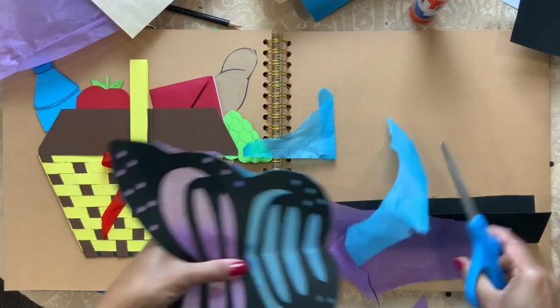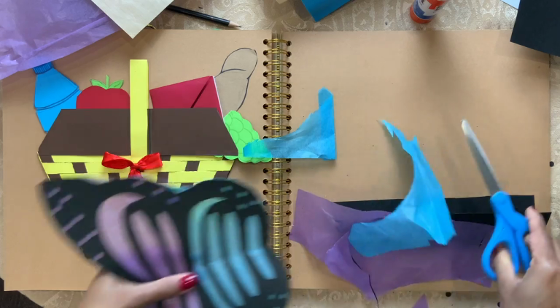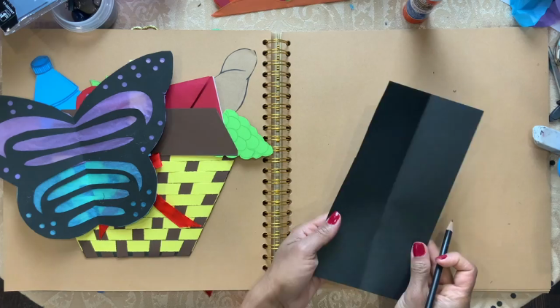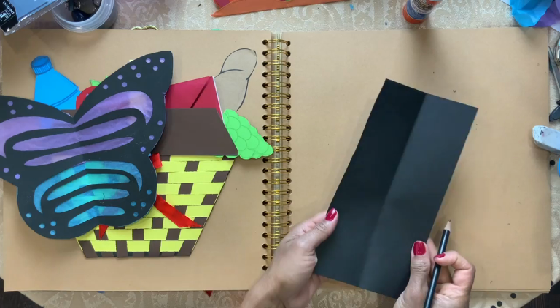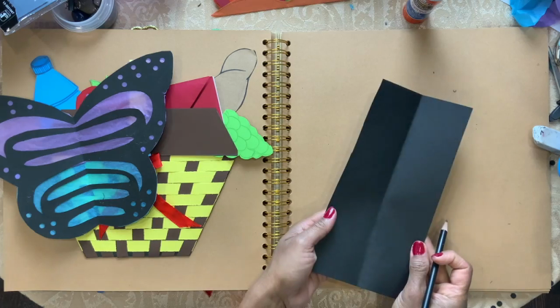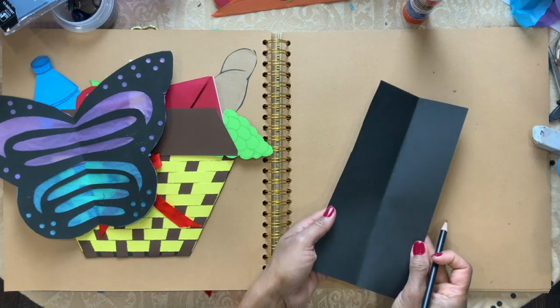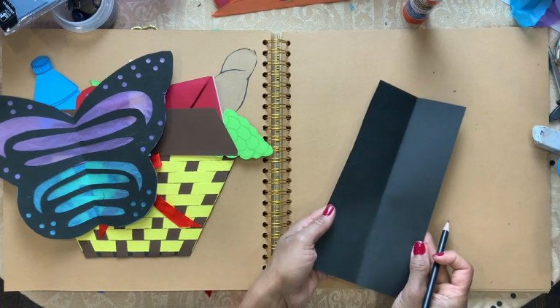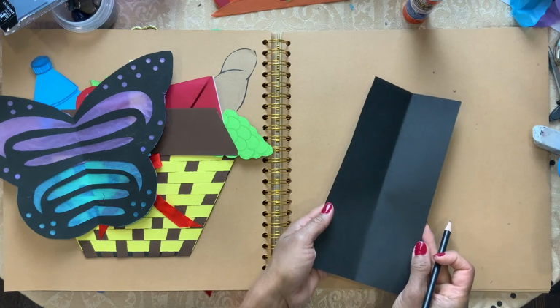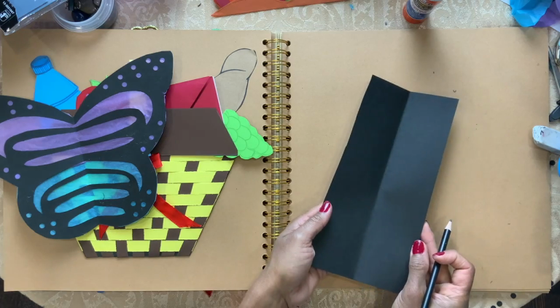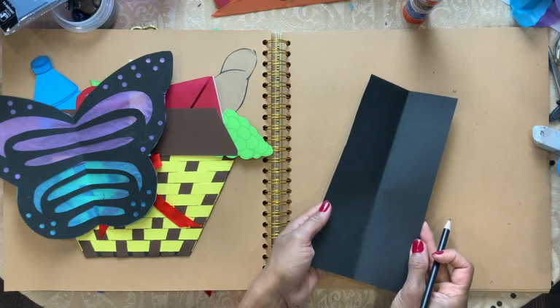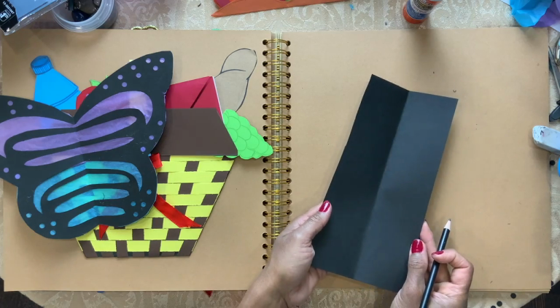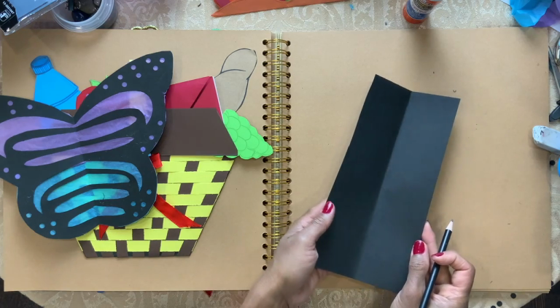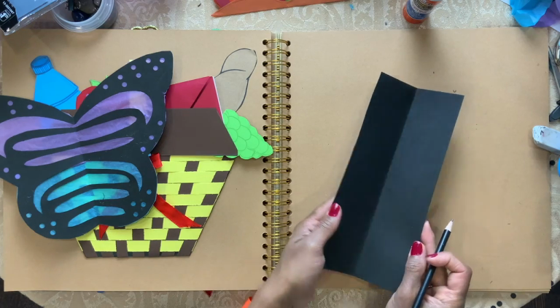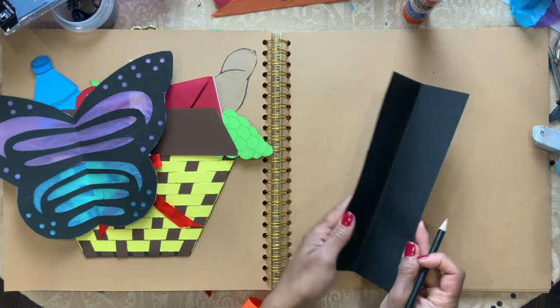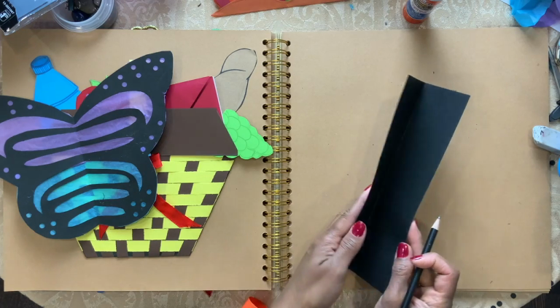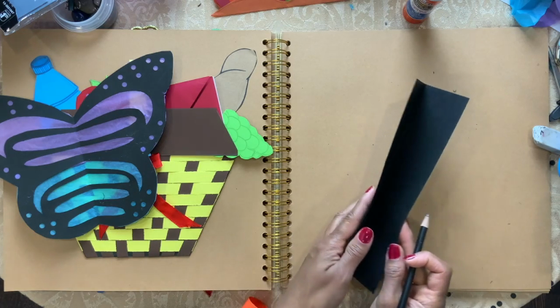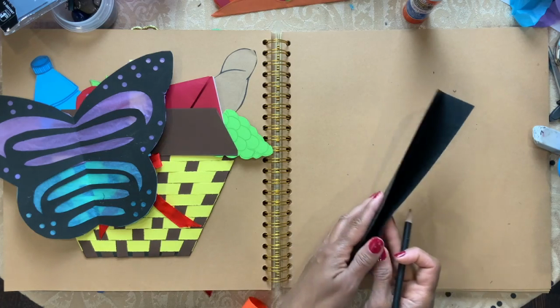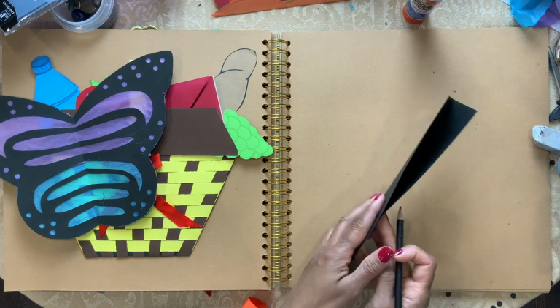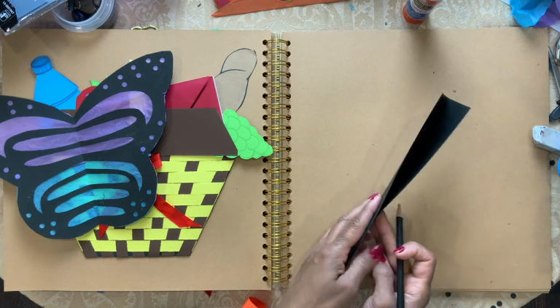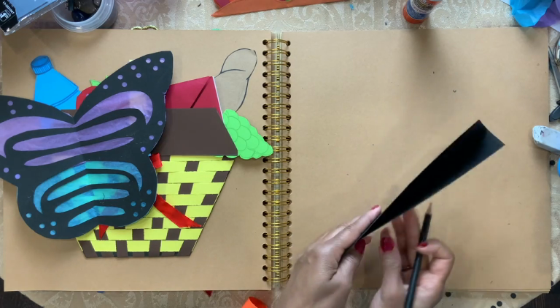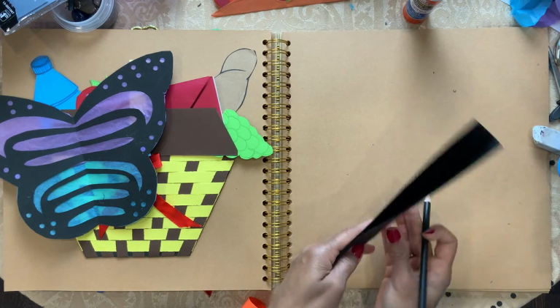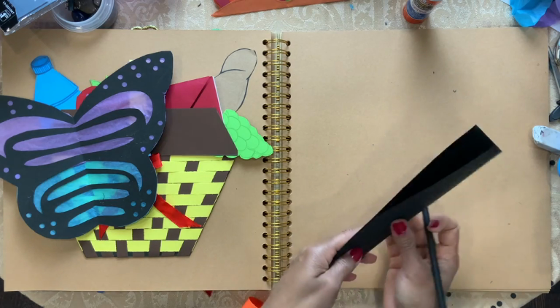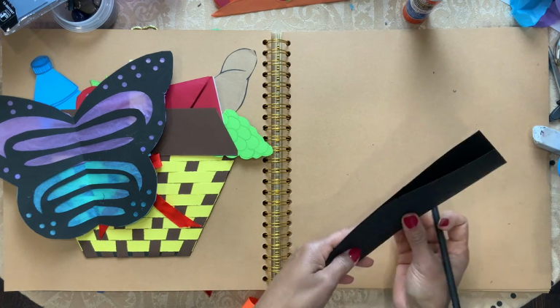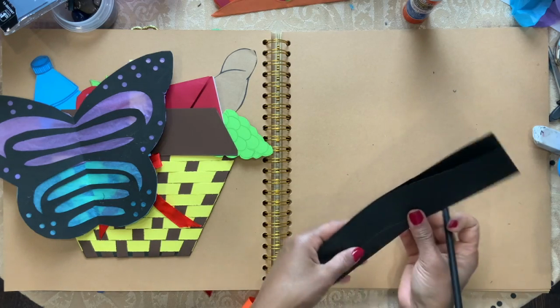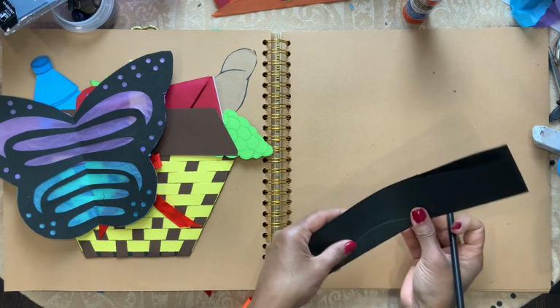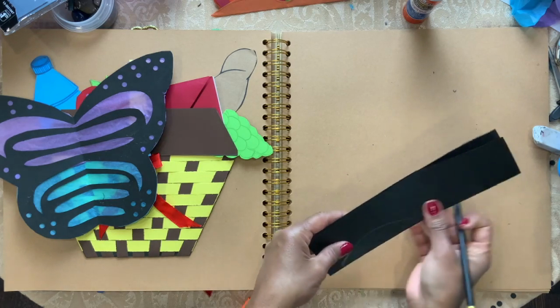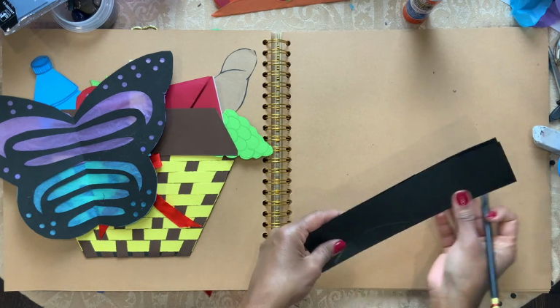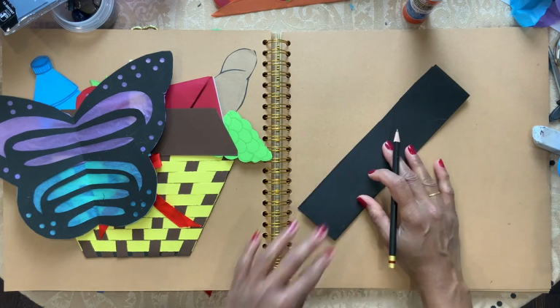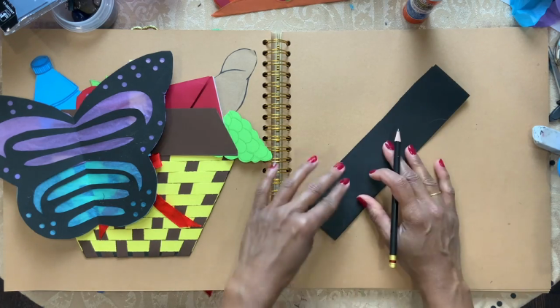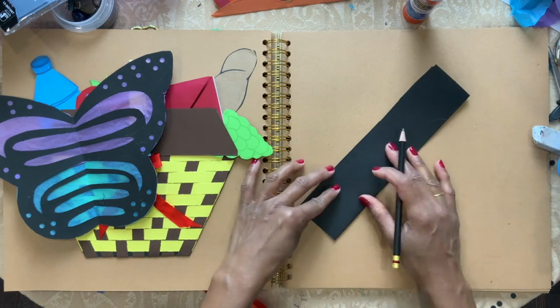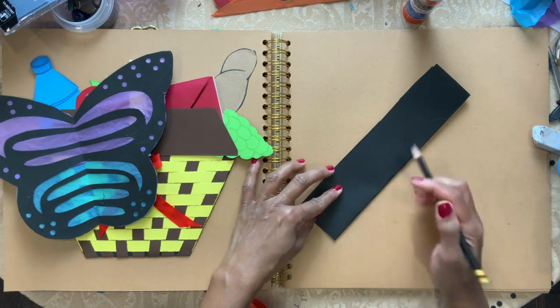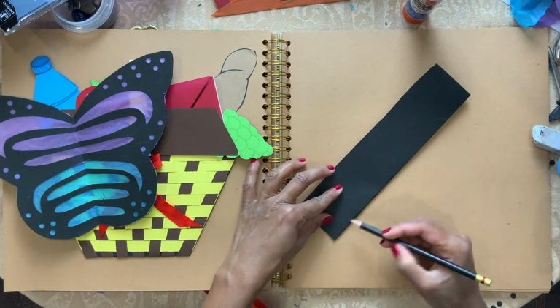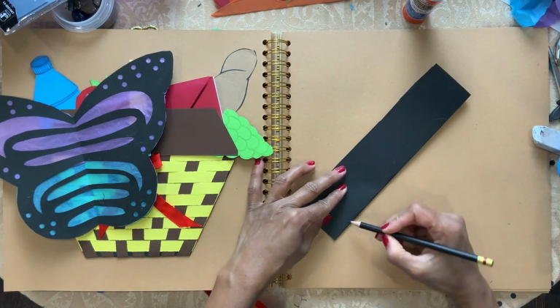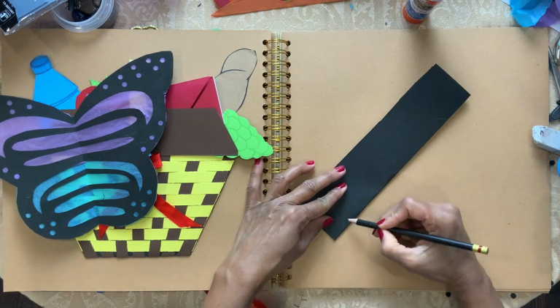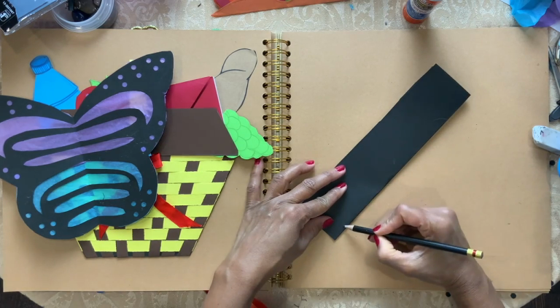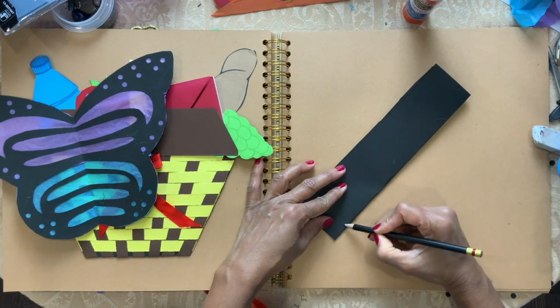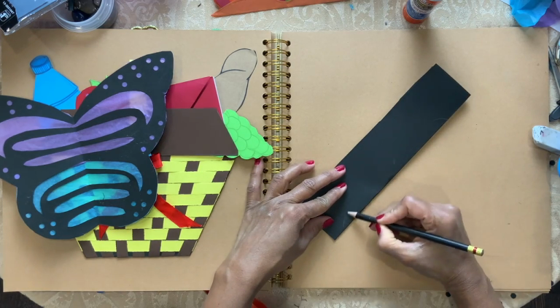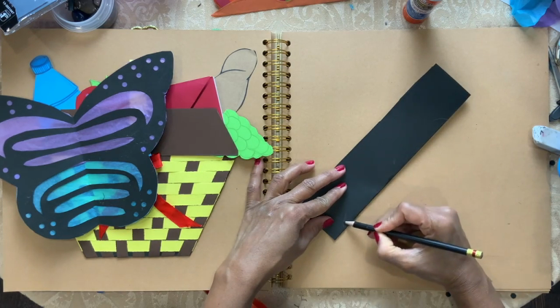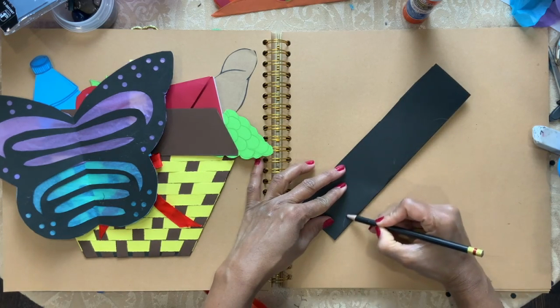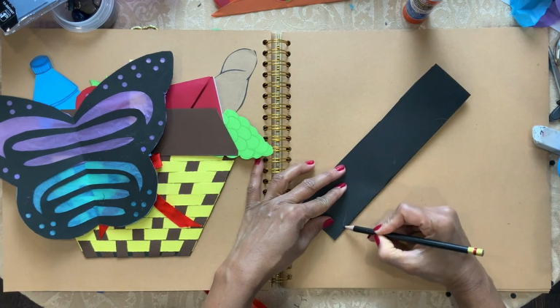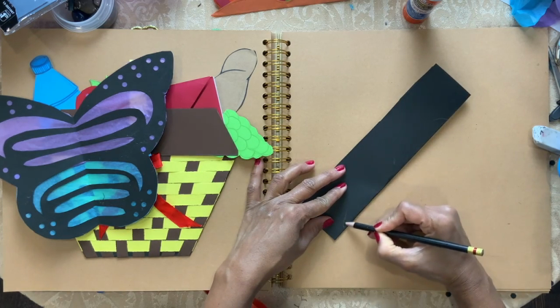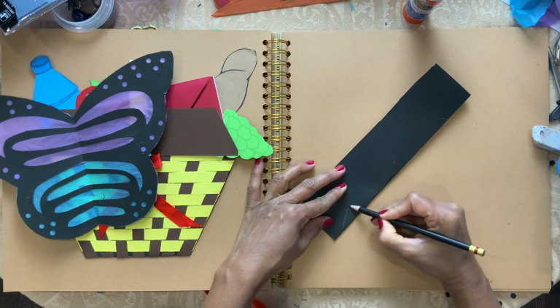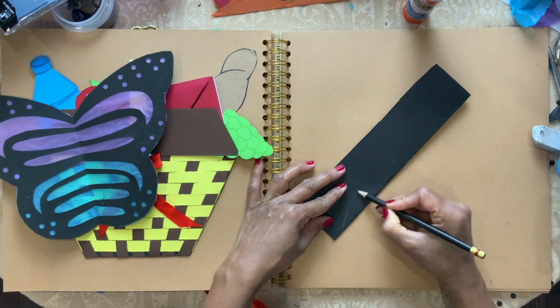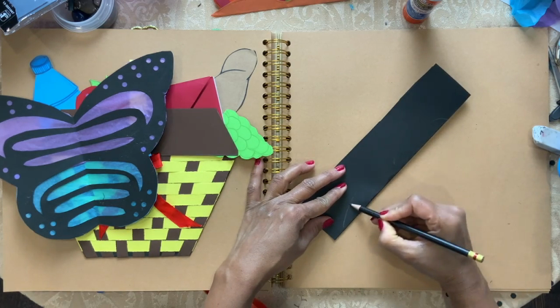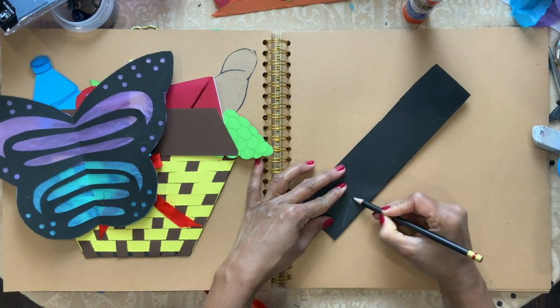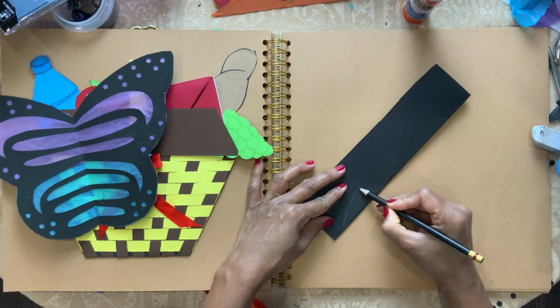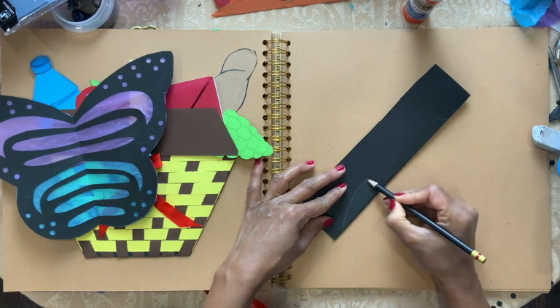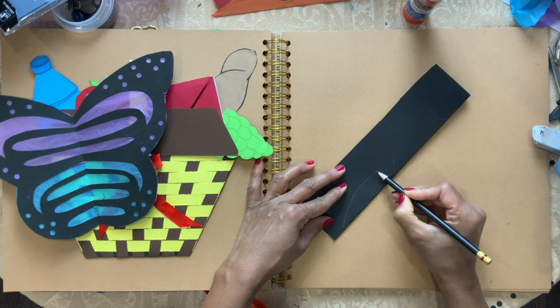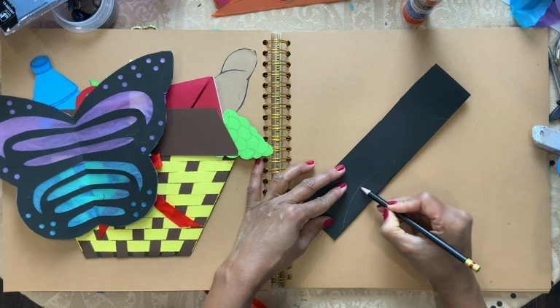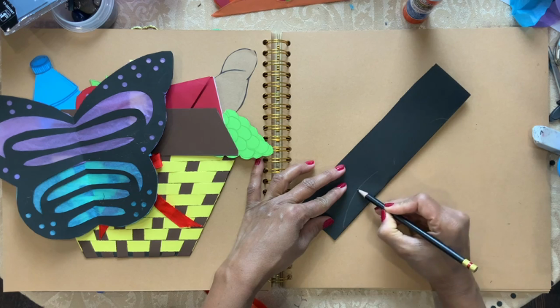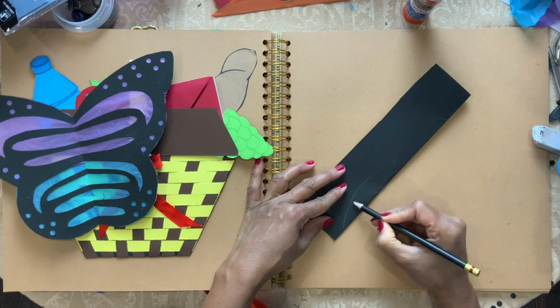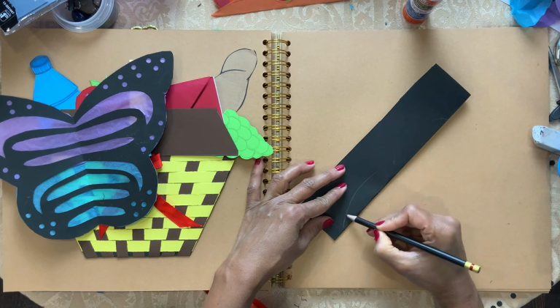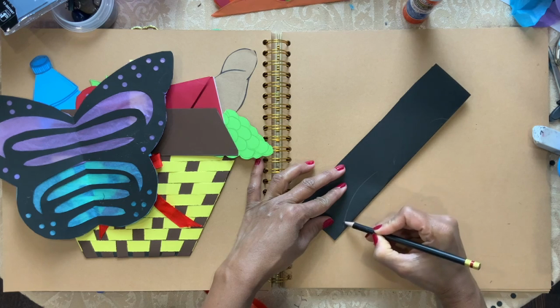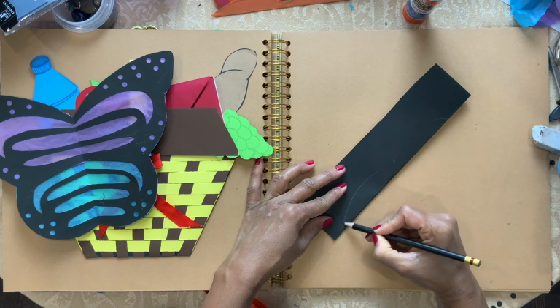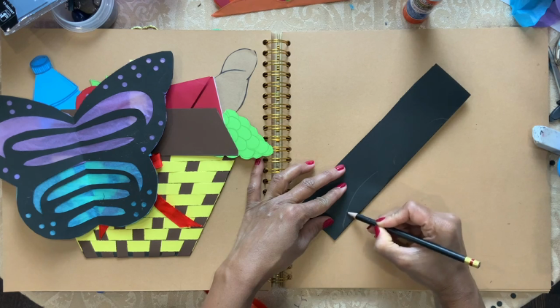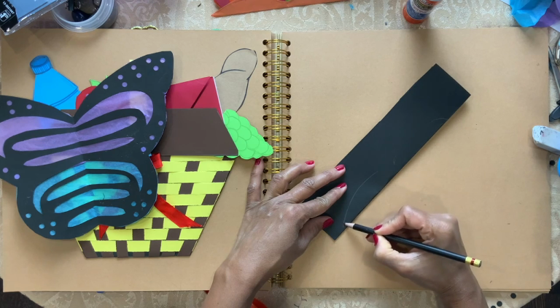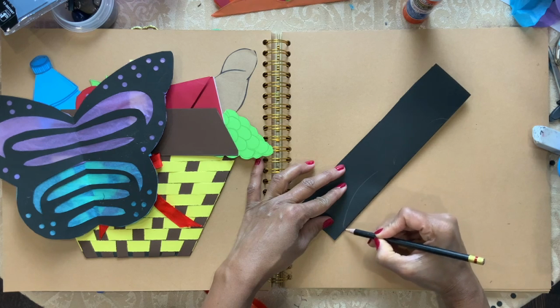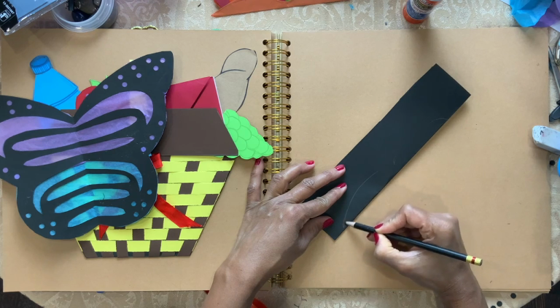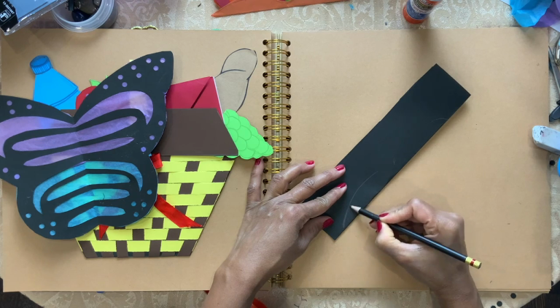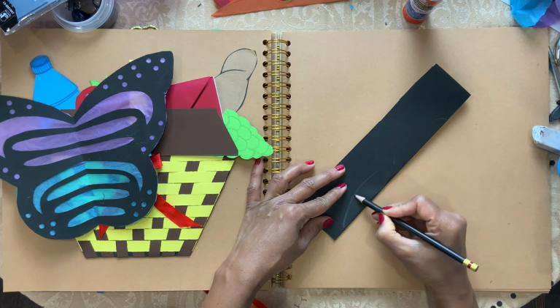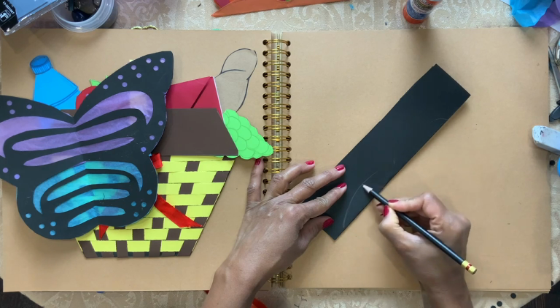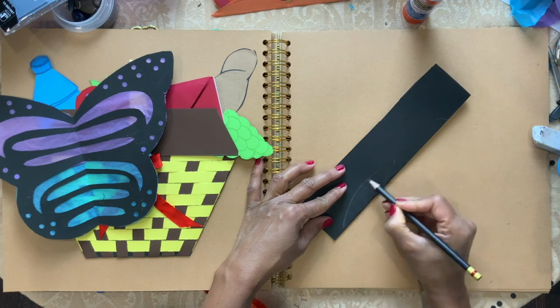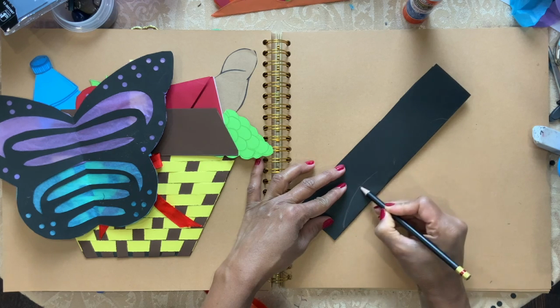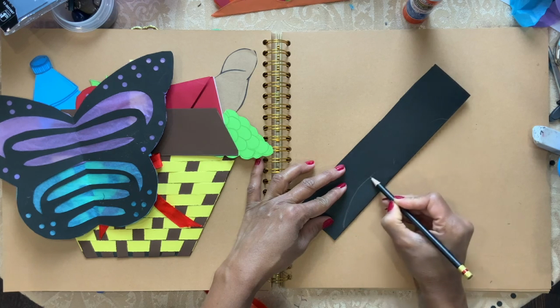I have a black rectangle shape. I'm going to fold it into half and draw the bottom.